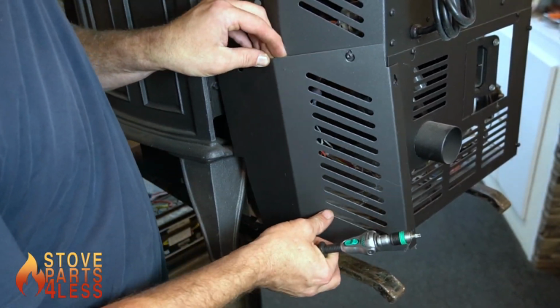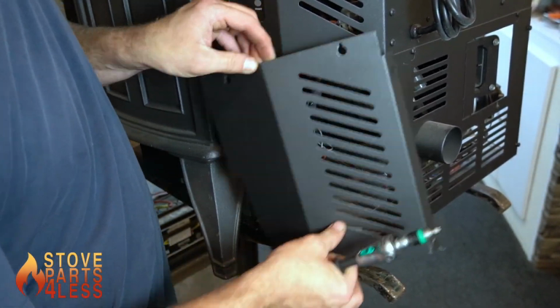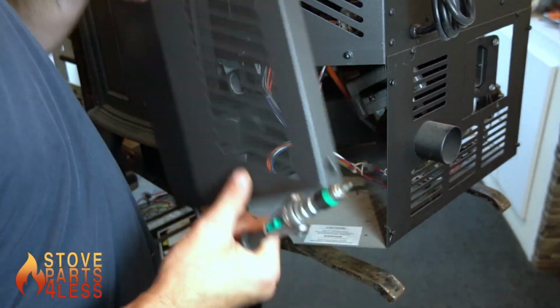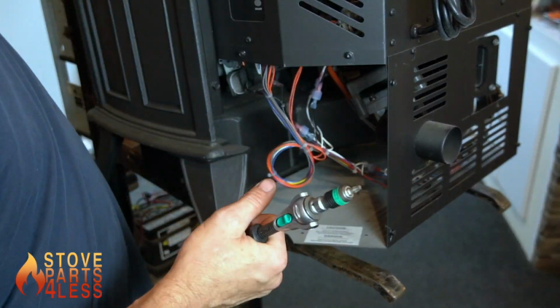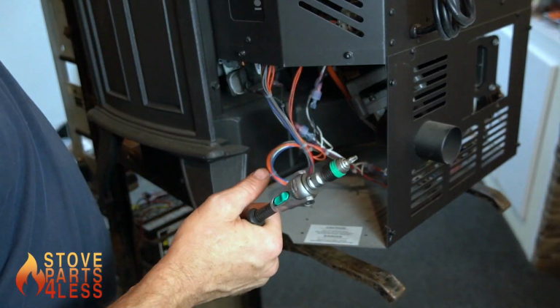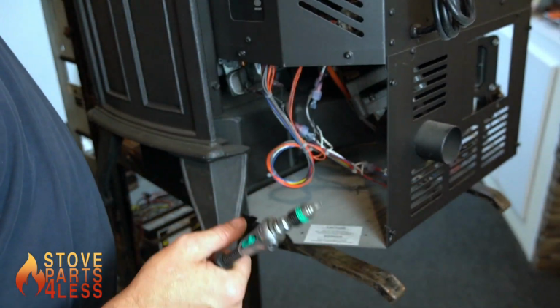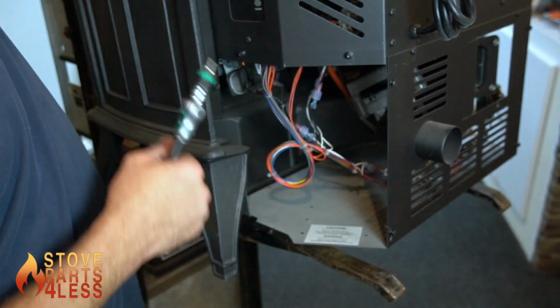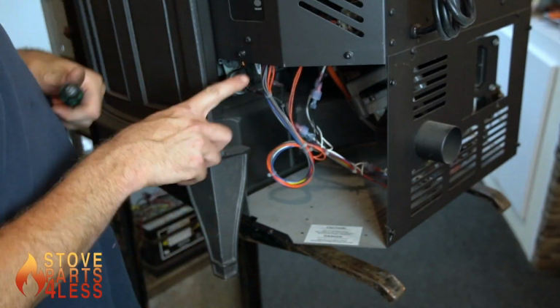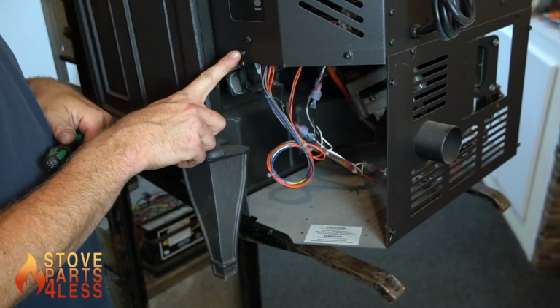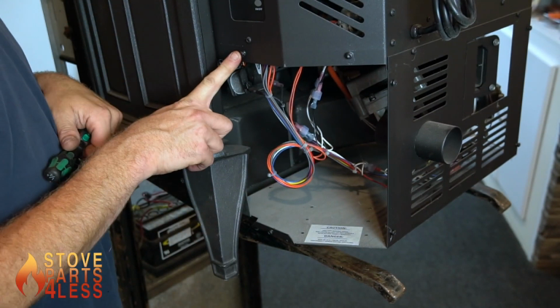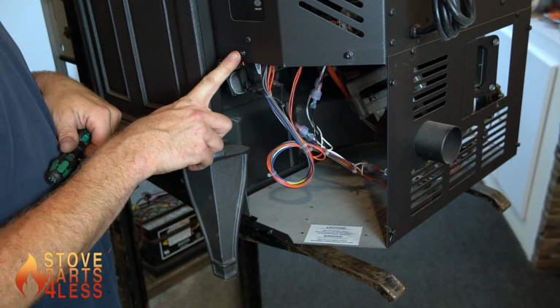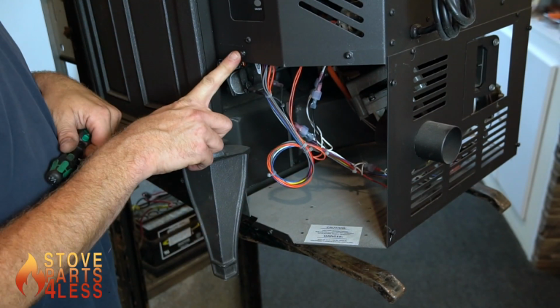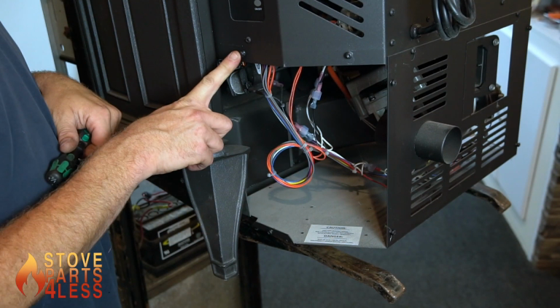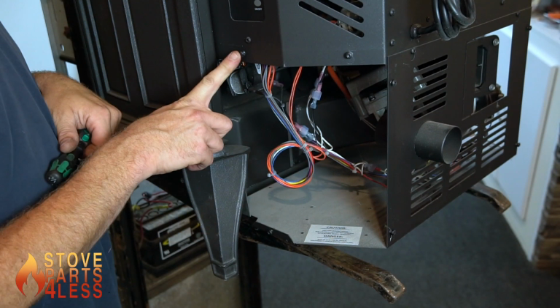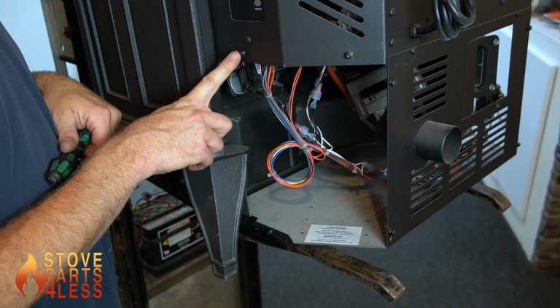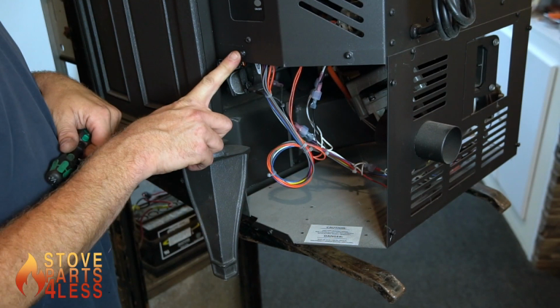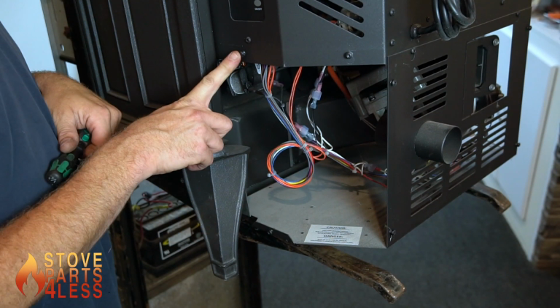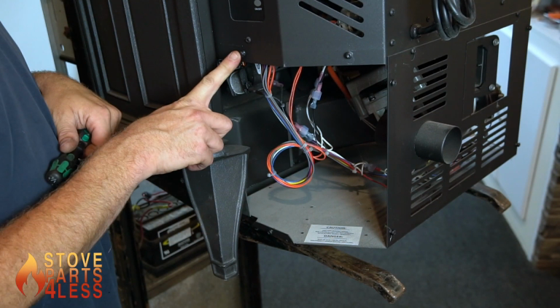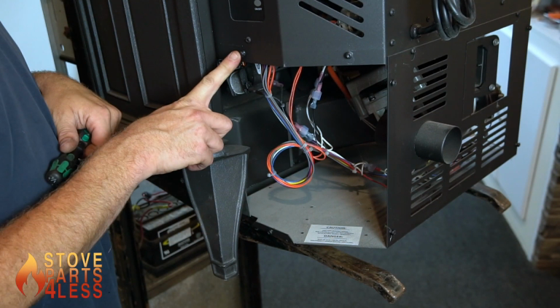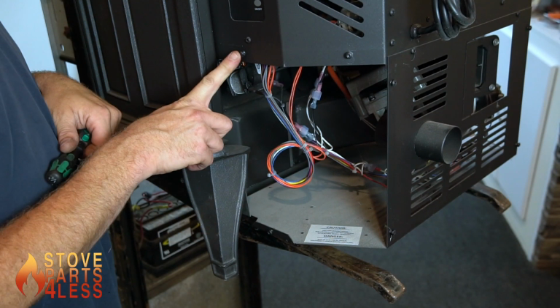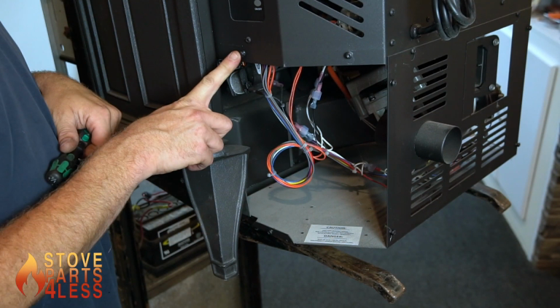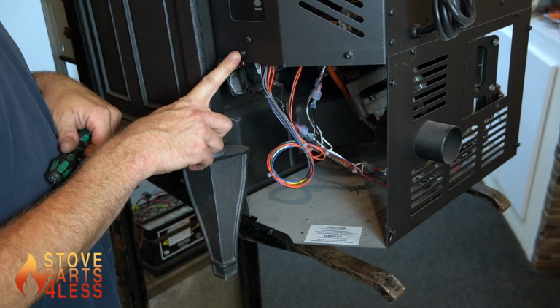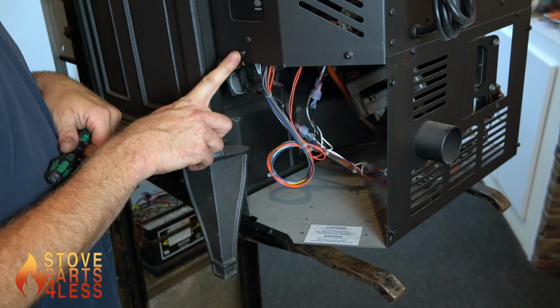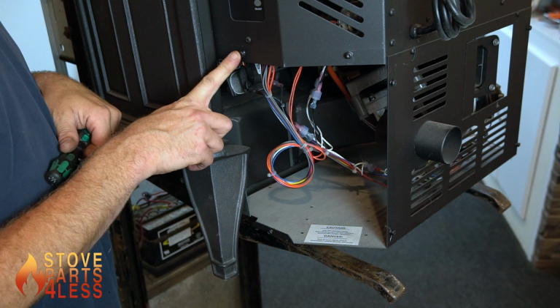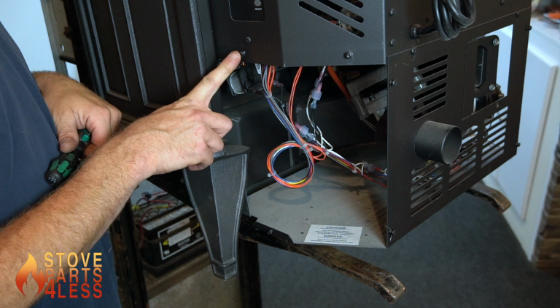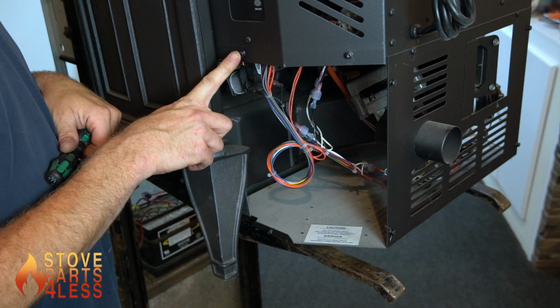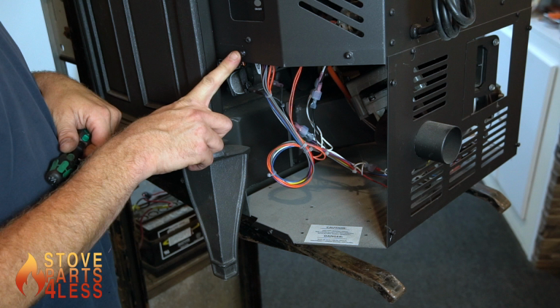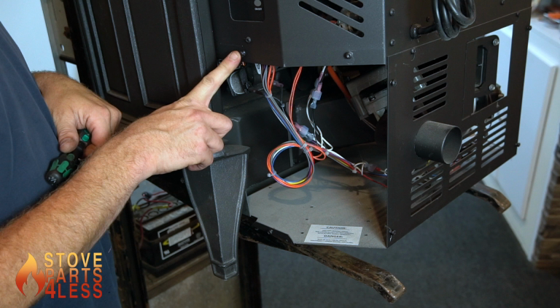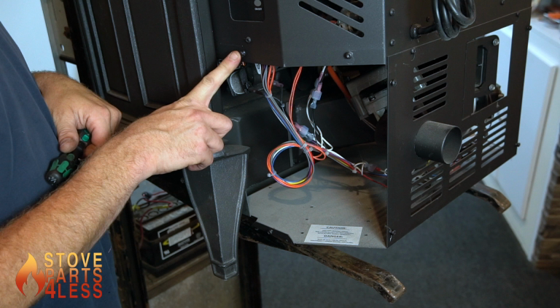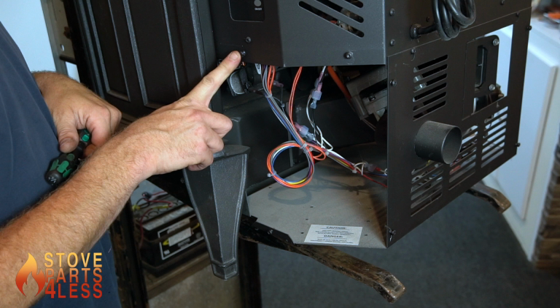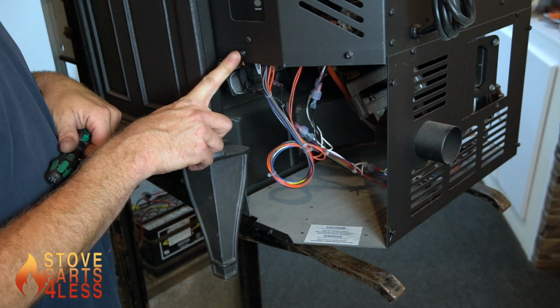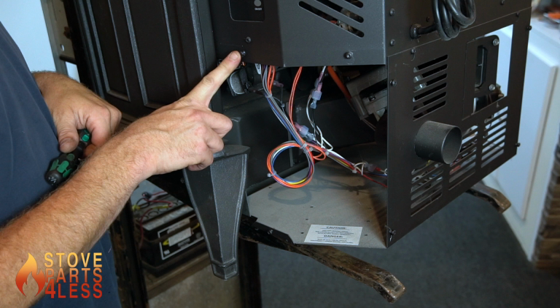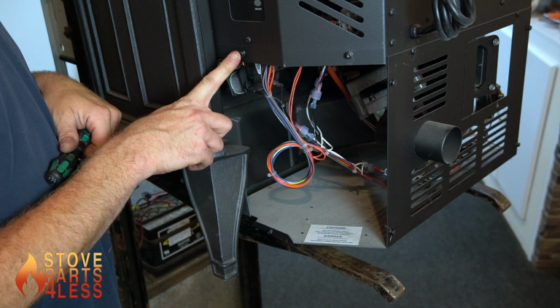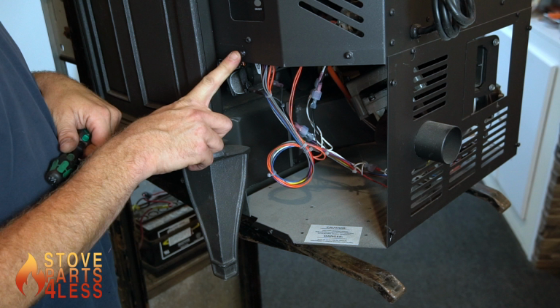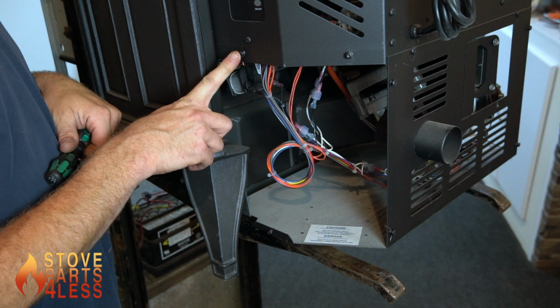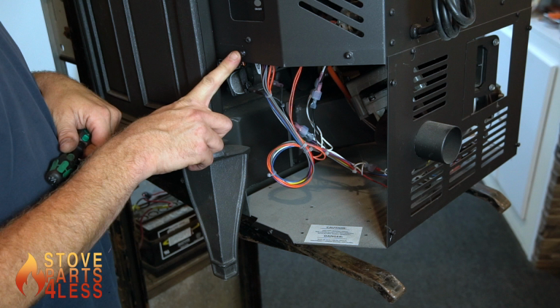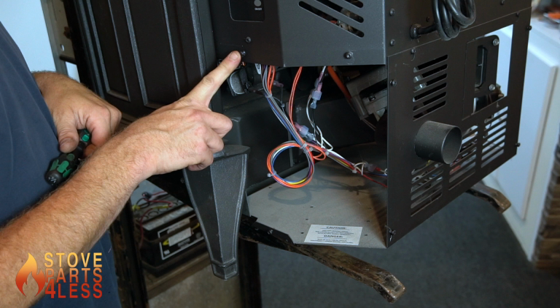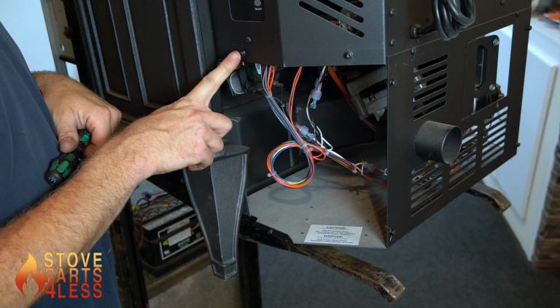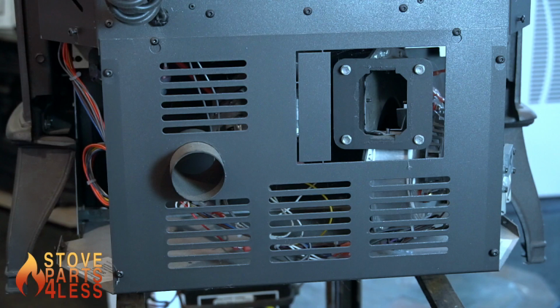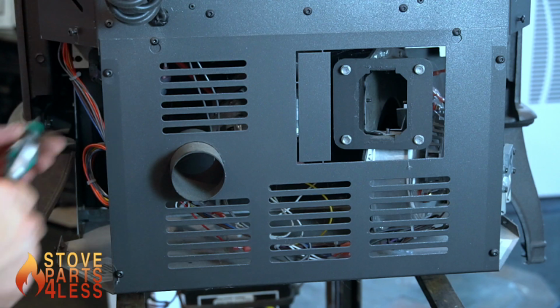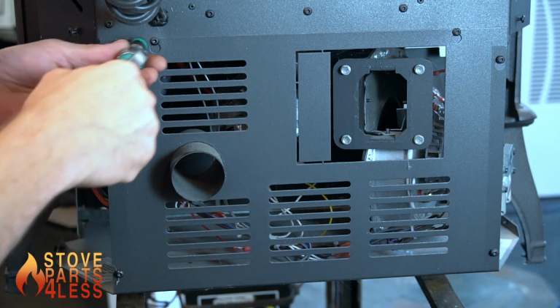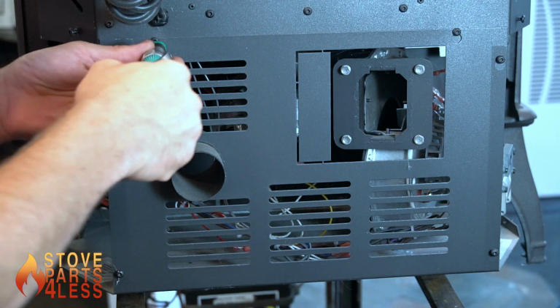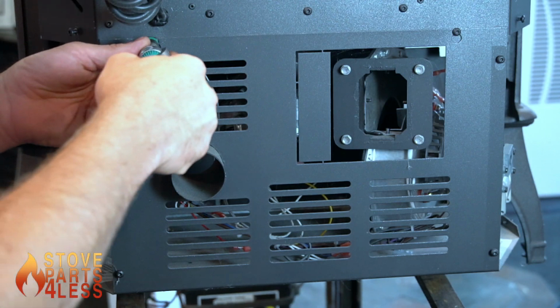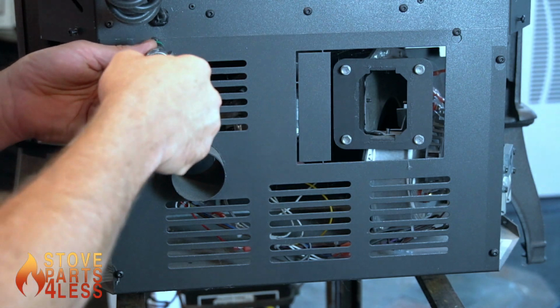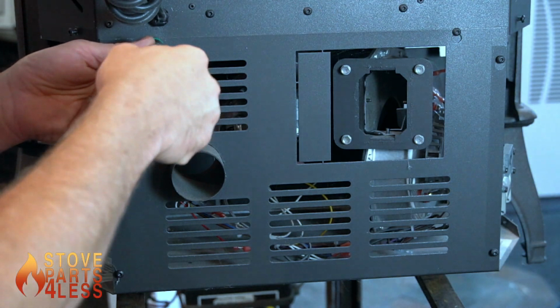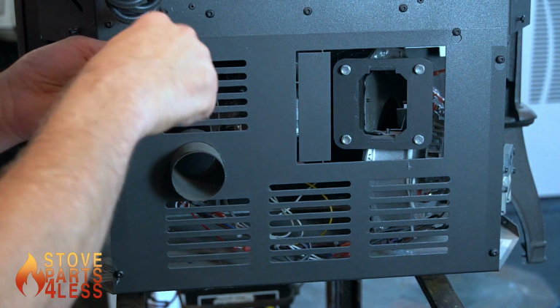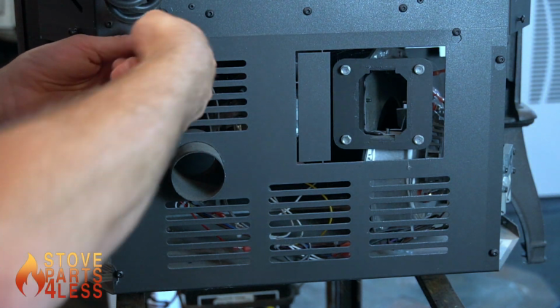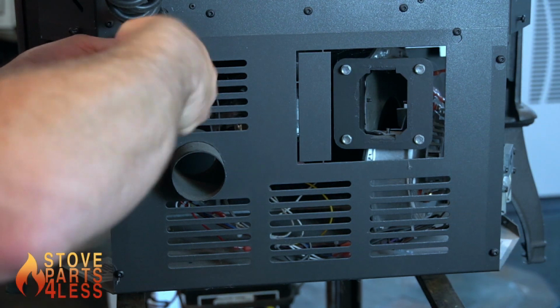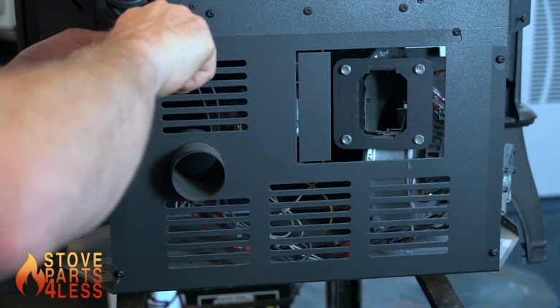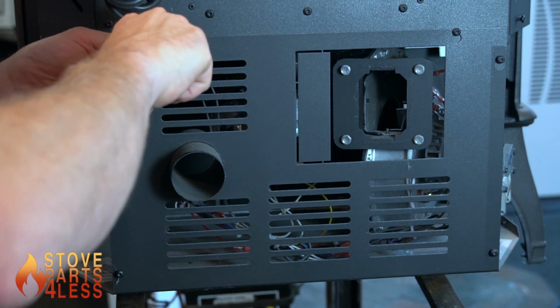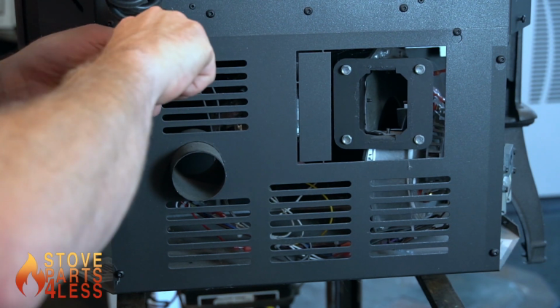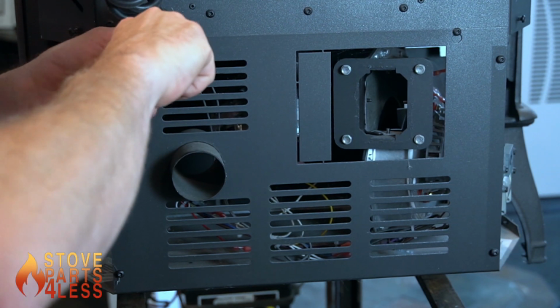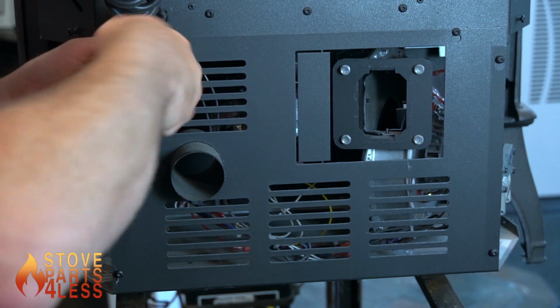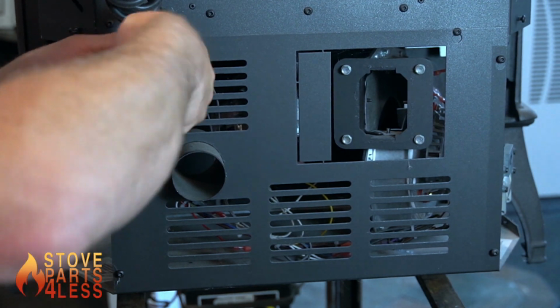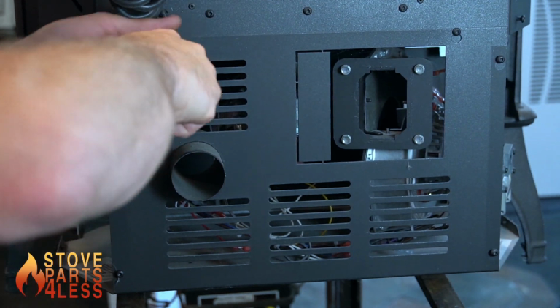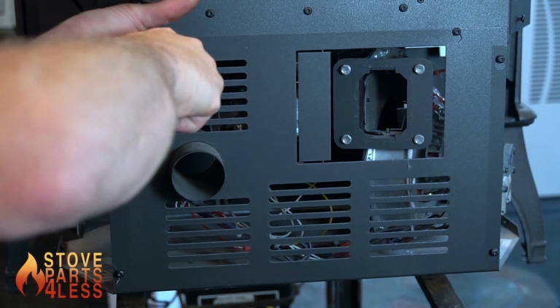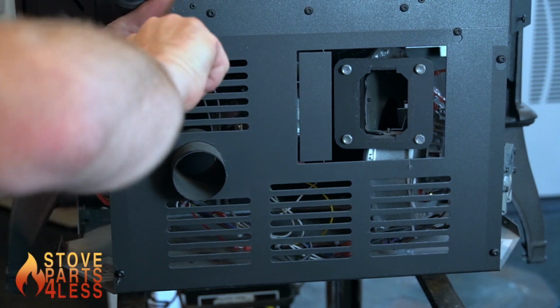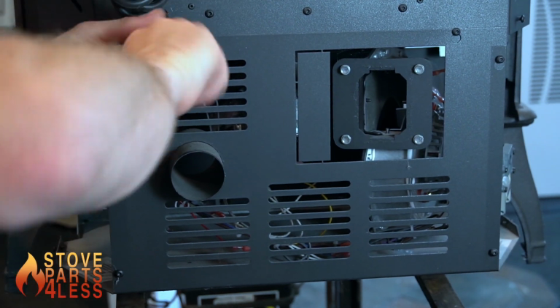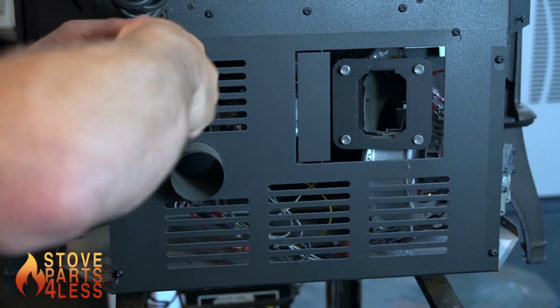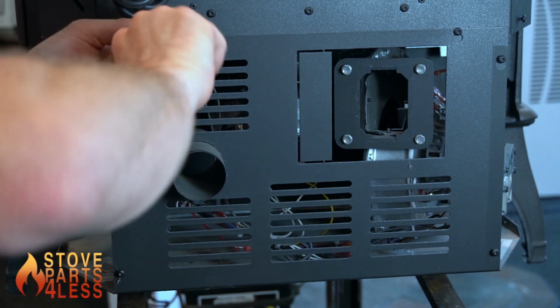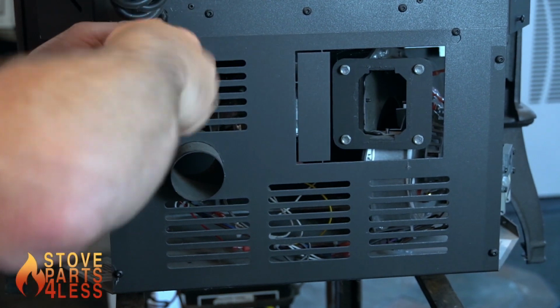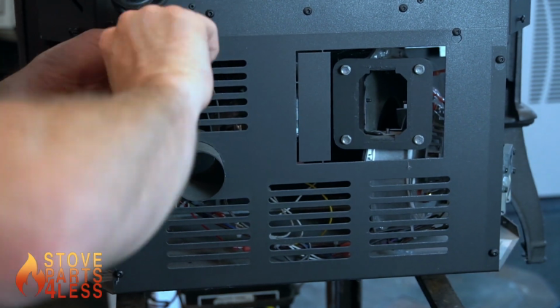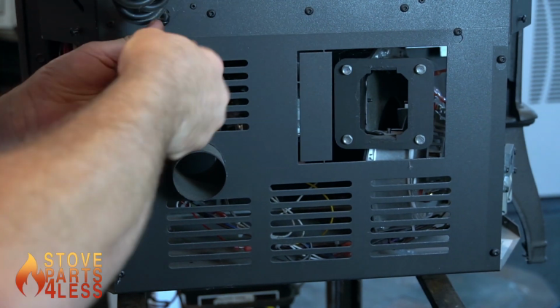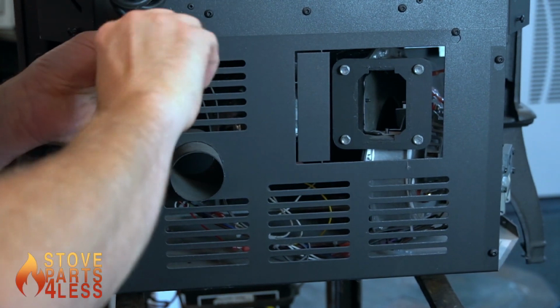On older stoves, take note of this screw. The screw may hold the control board on and you may have to take the control board out.